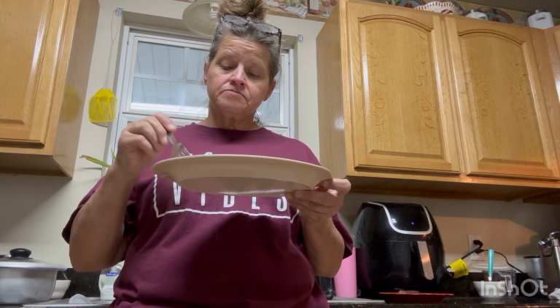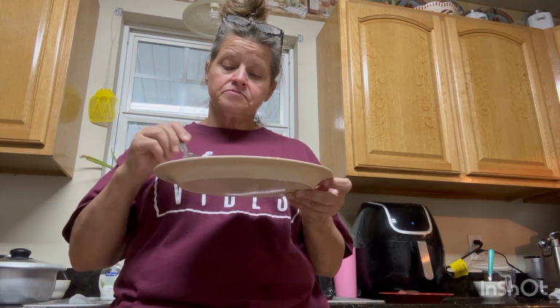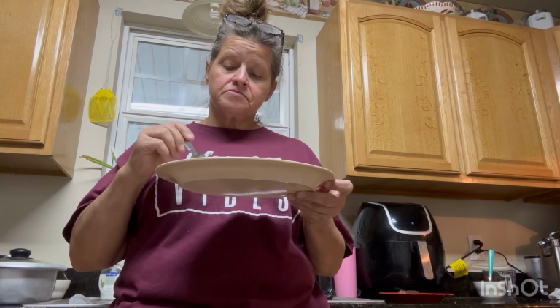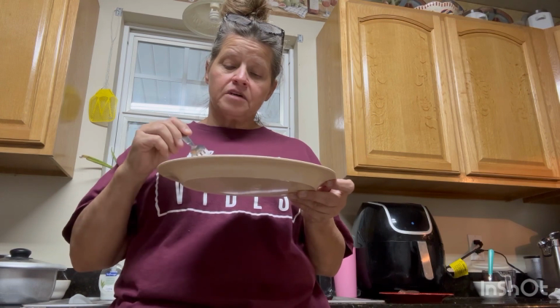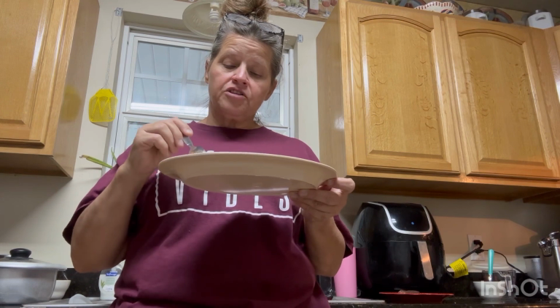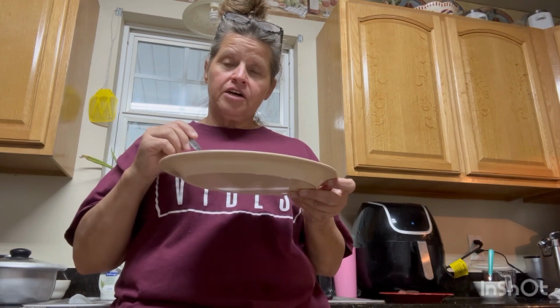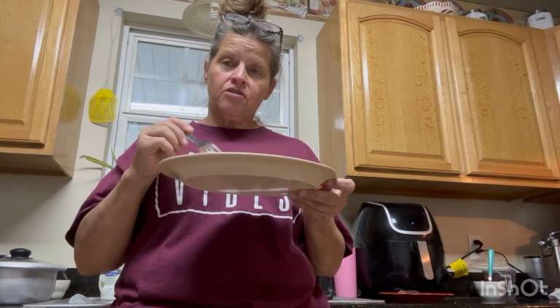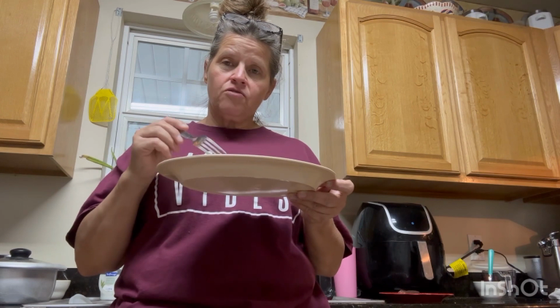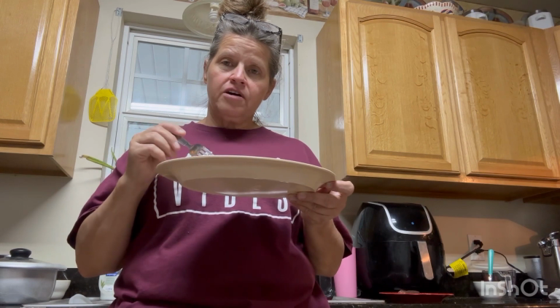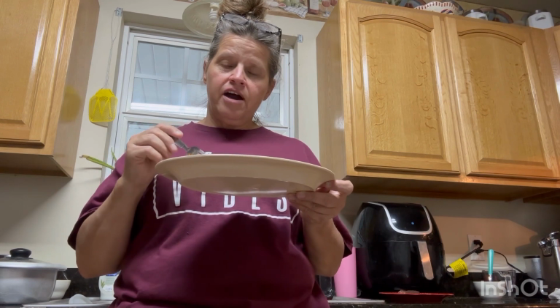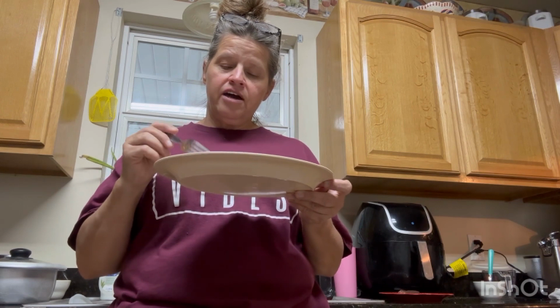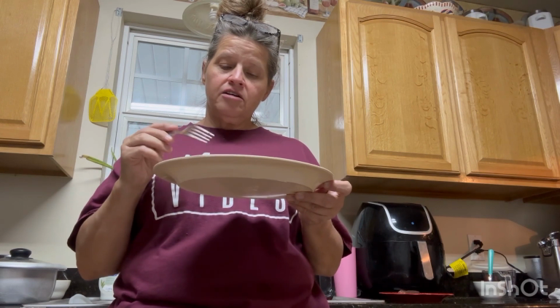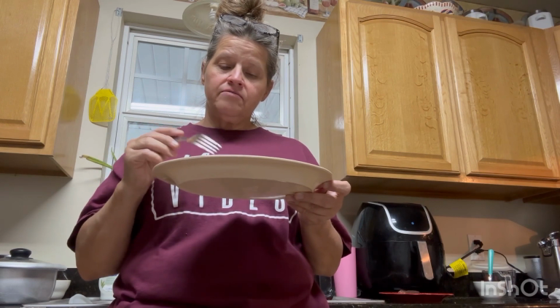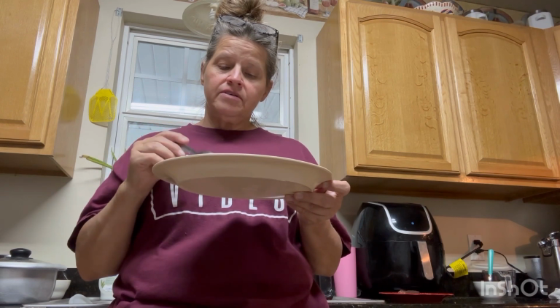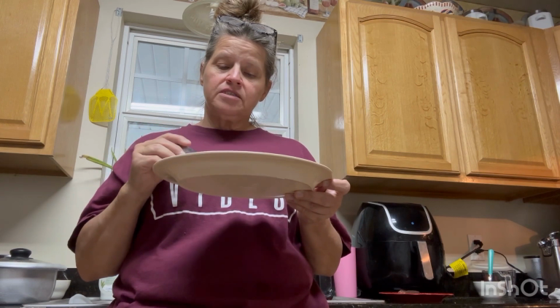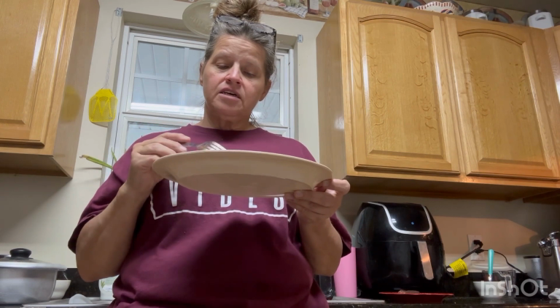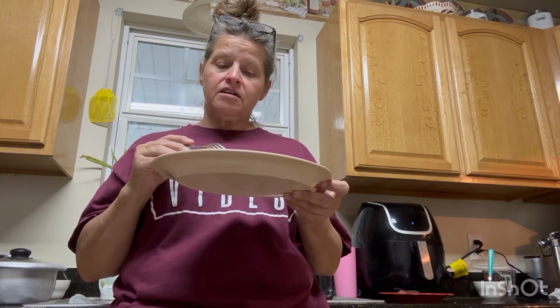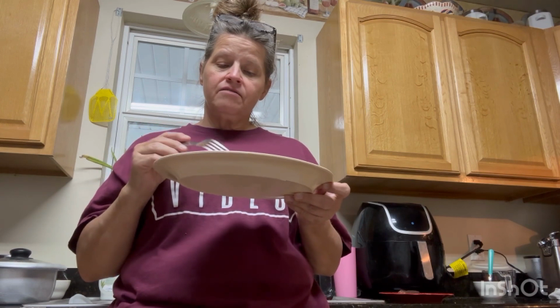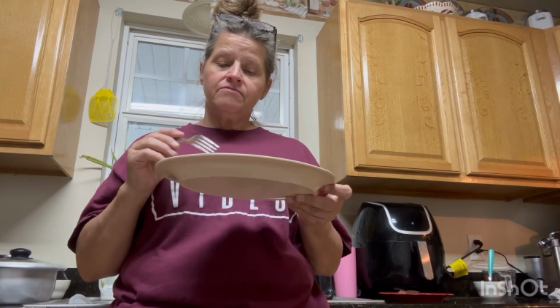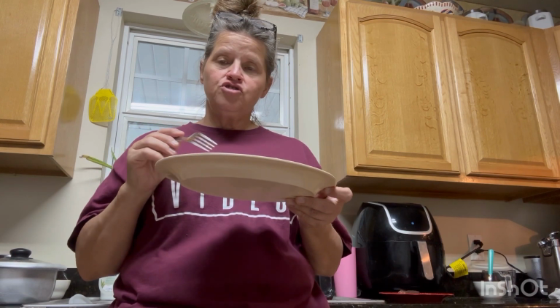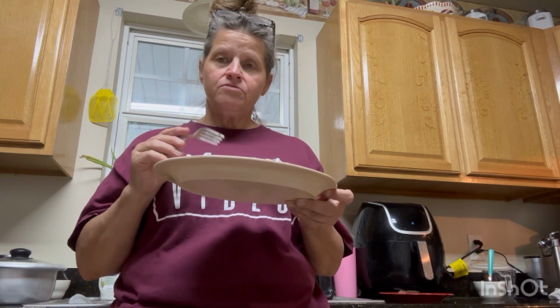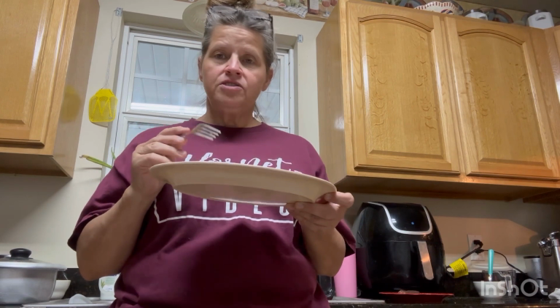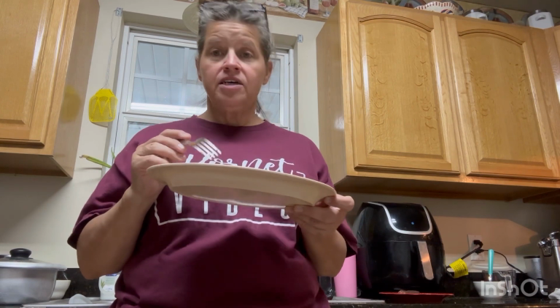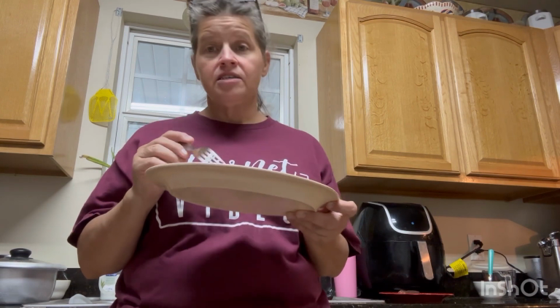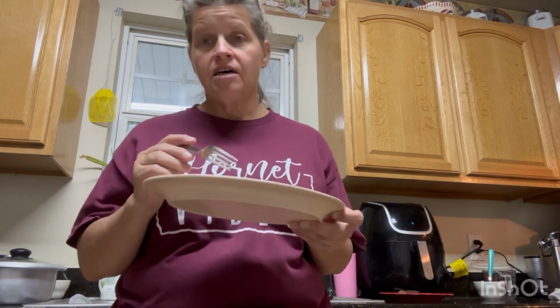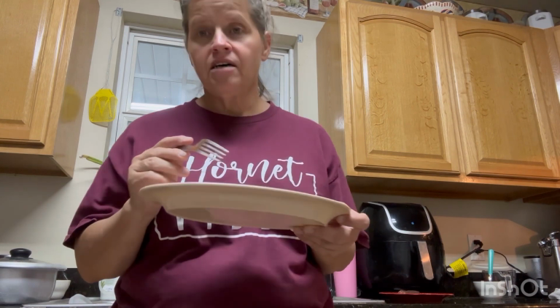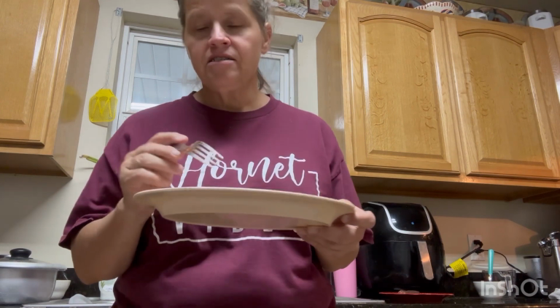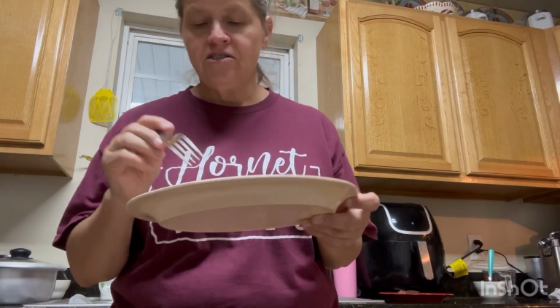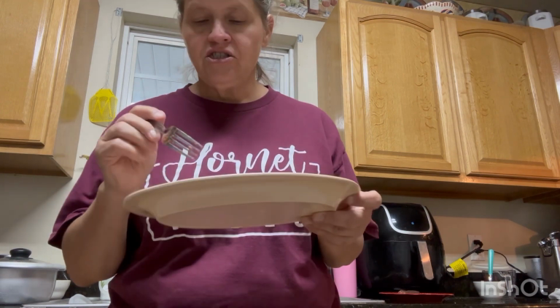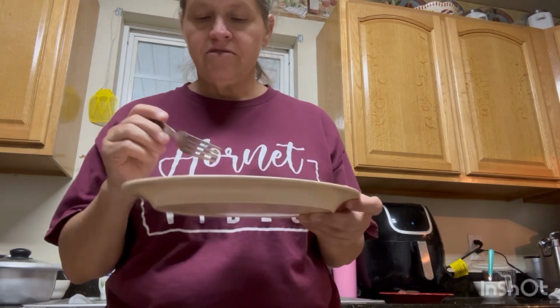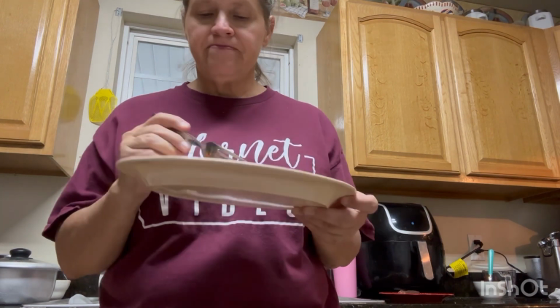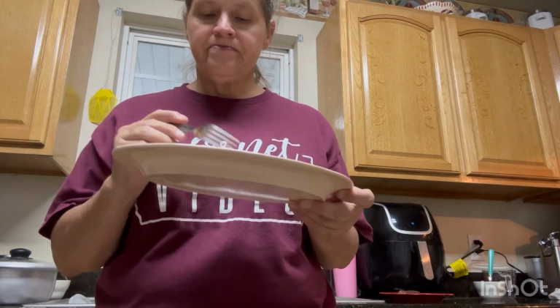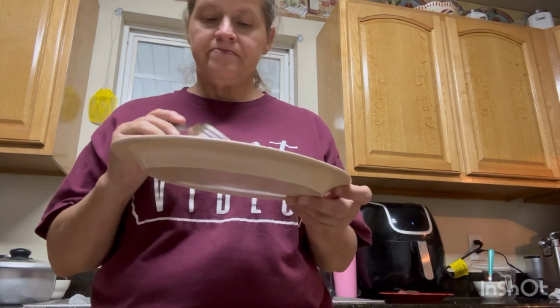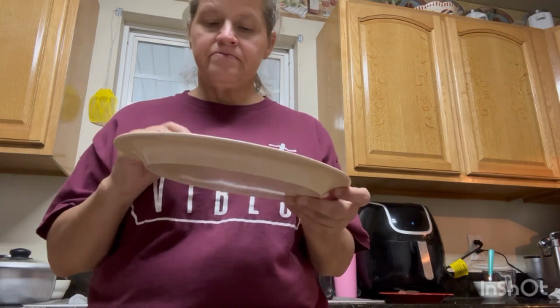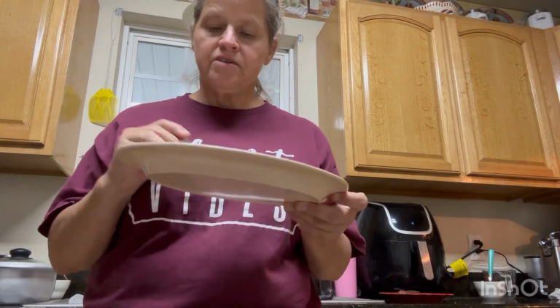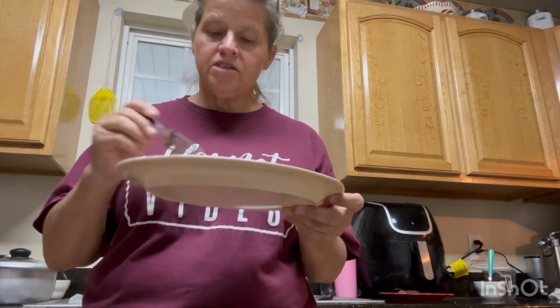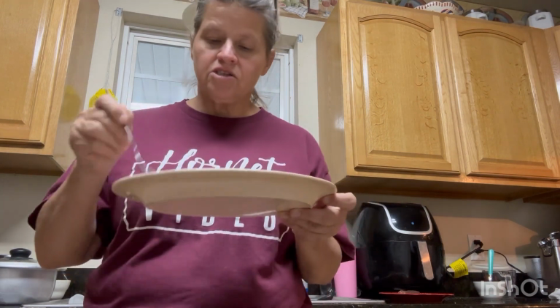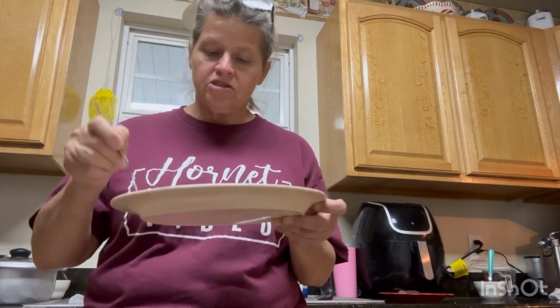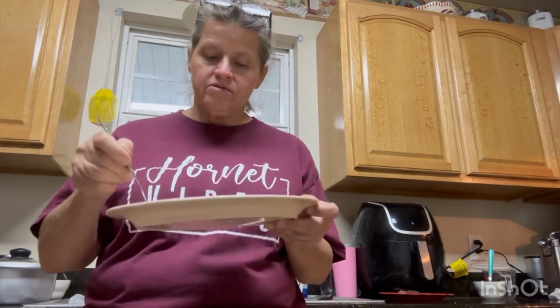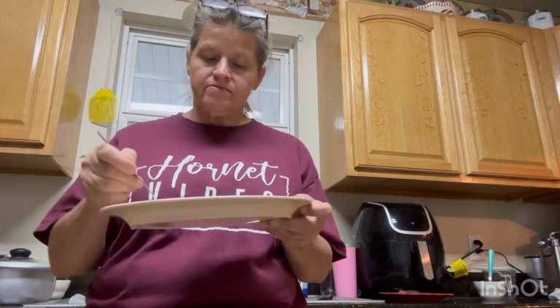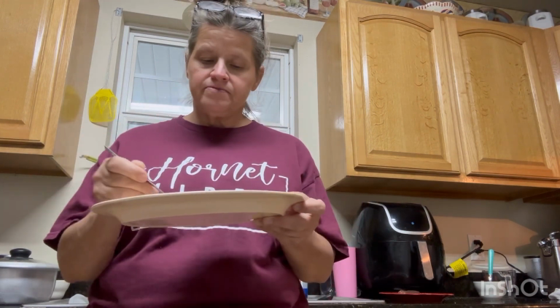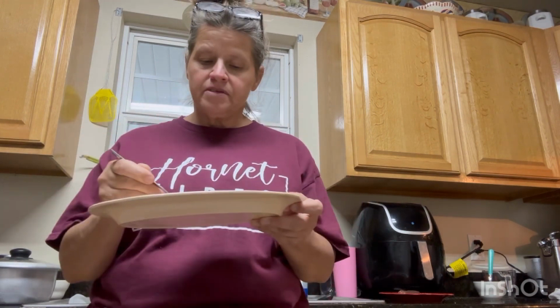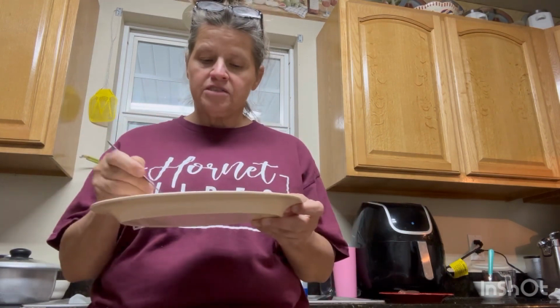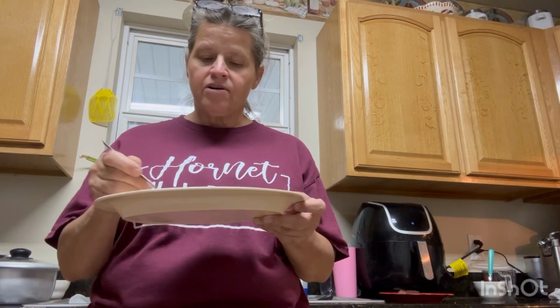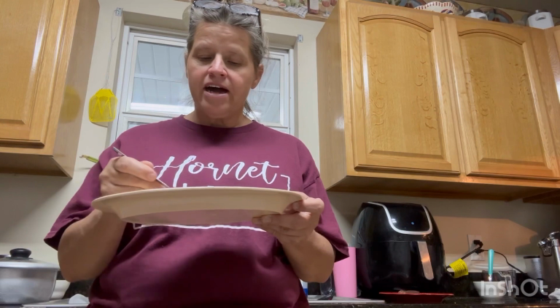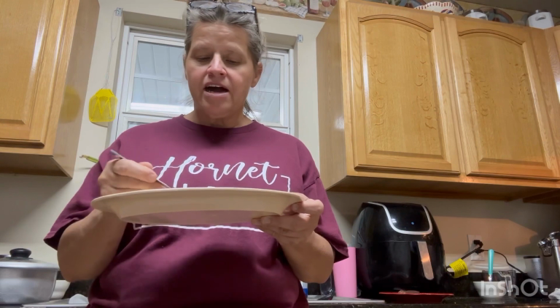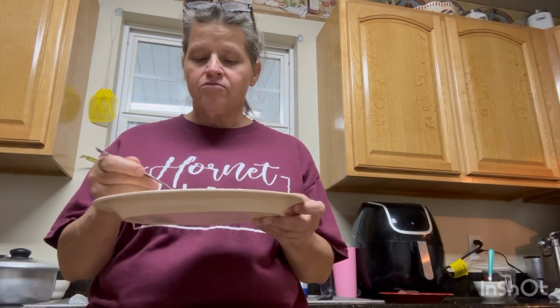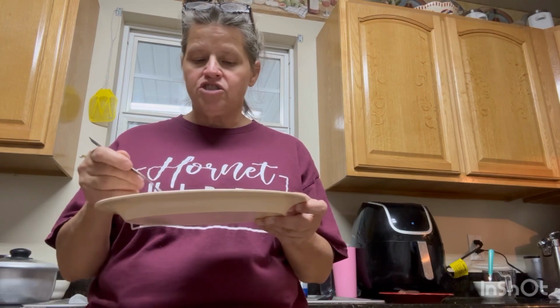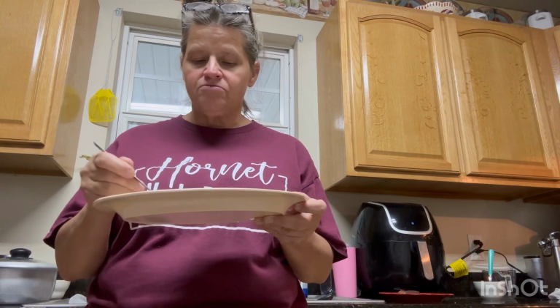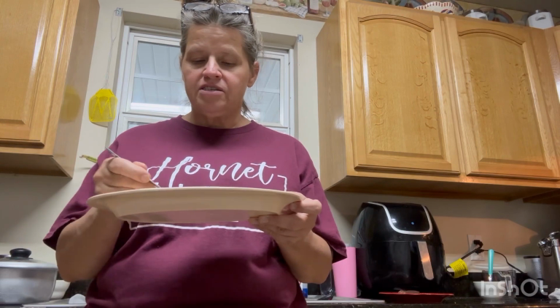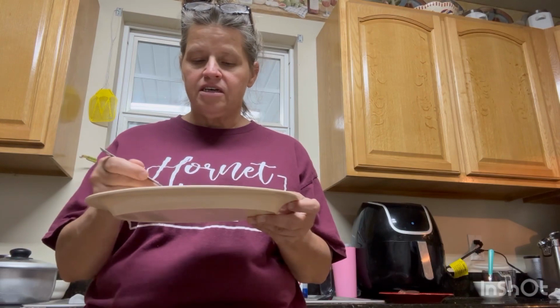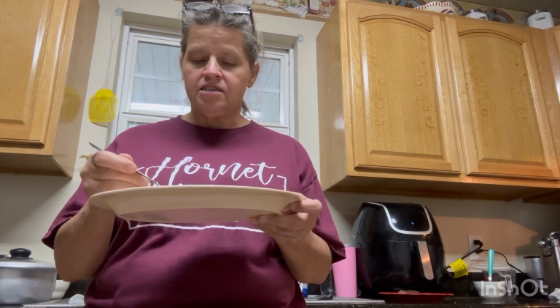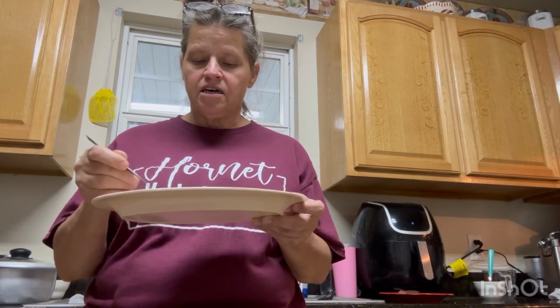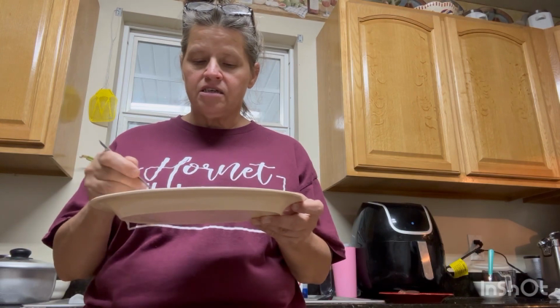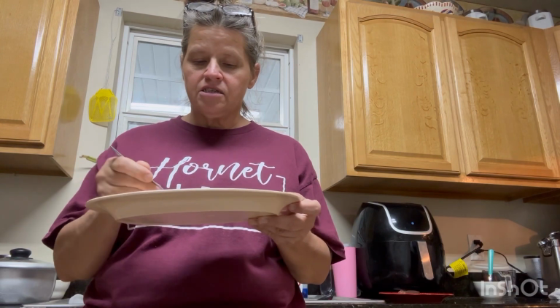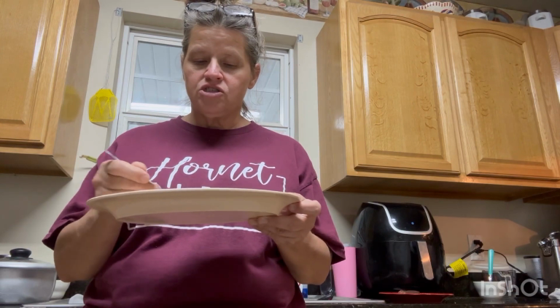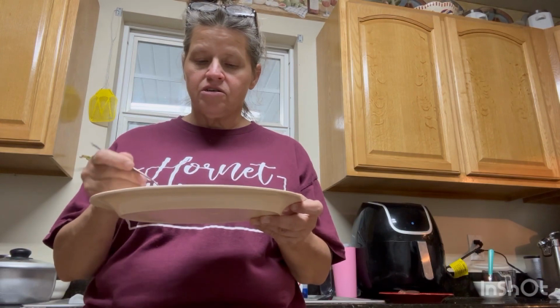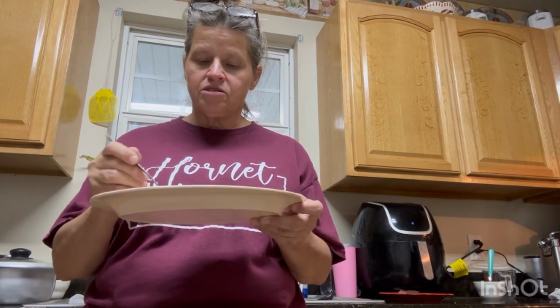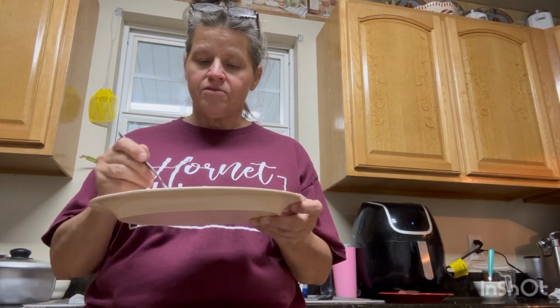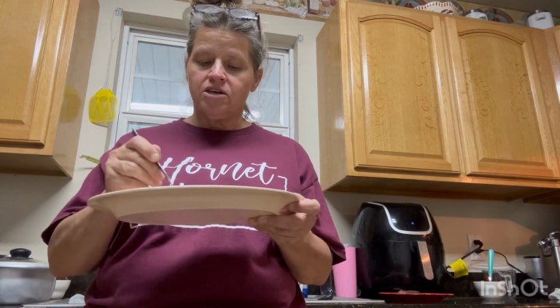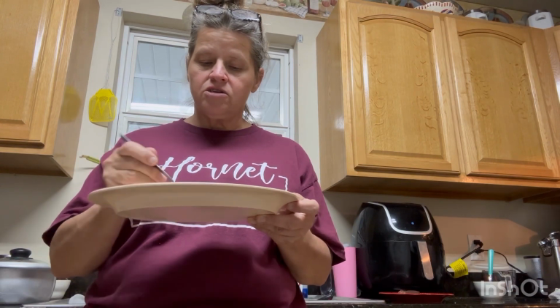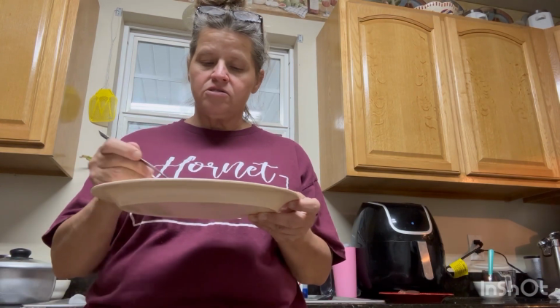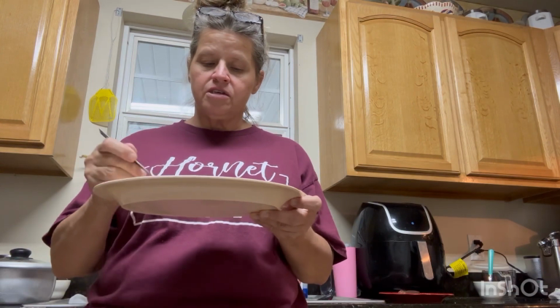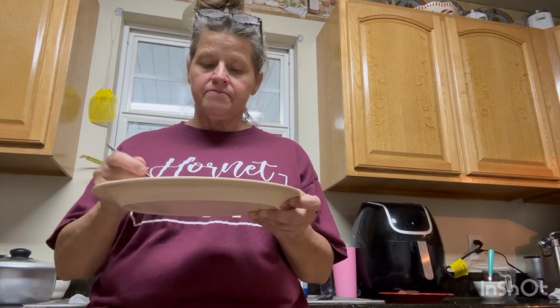I think I'd rather have ham instead of Jimmy Dean sausage, but it's good. That's what I had was Jimmy Dean sausage, so that's why I used it.